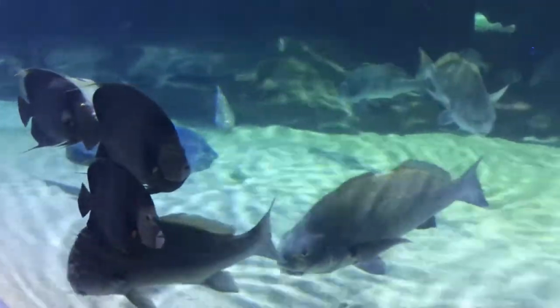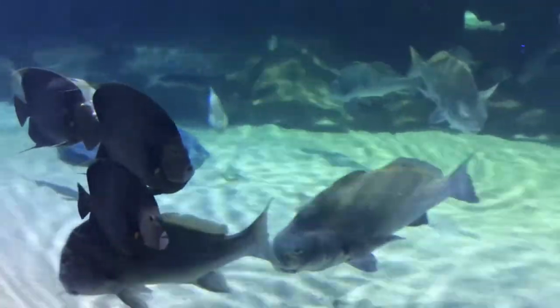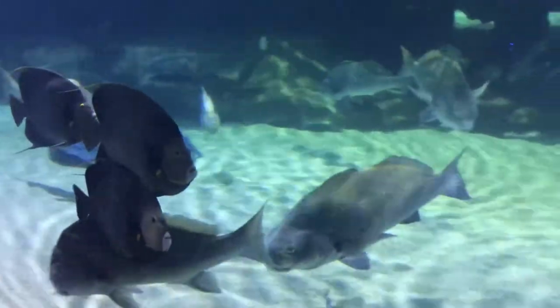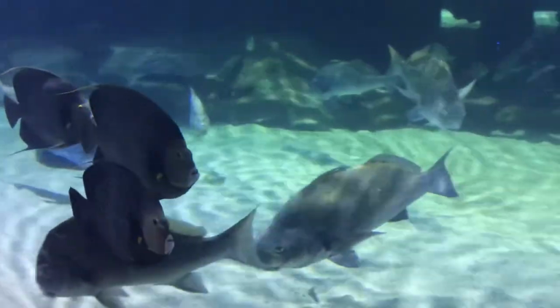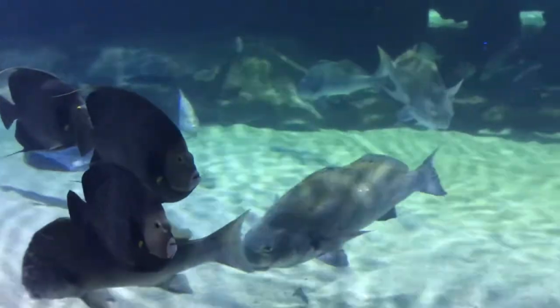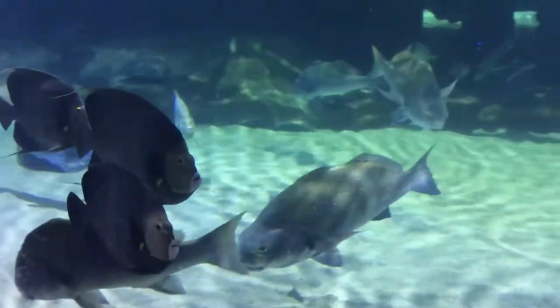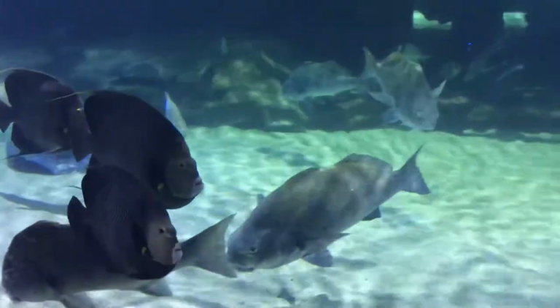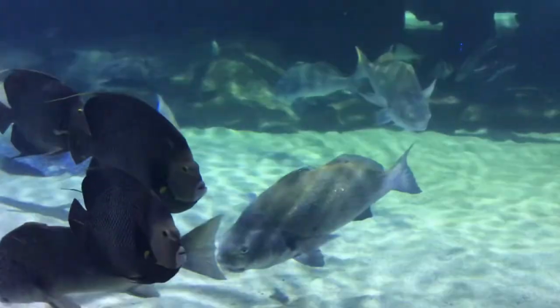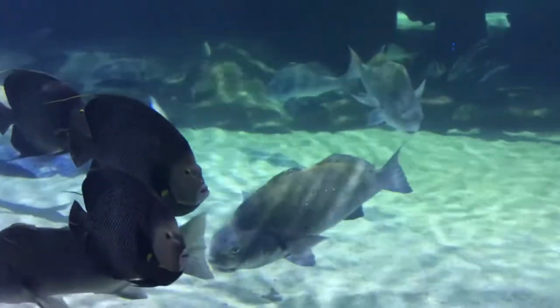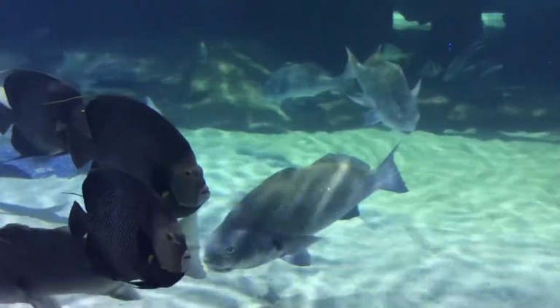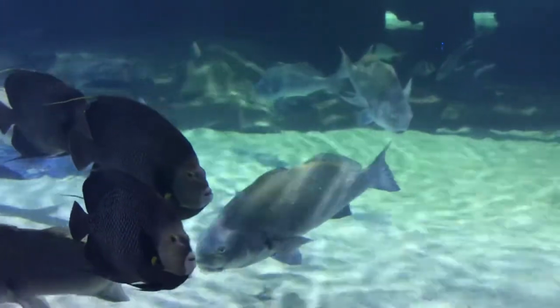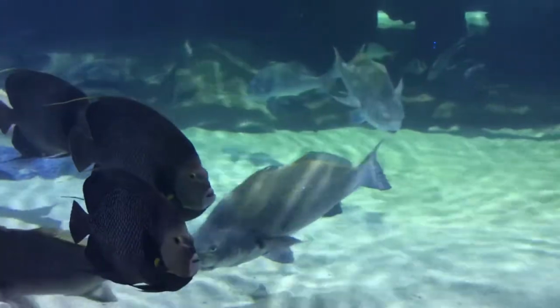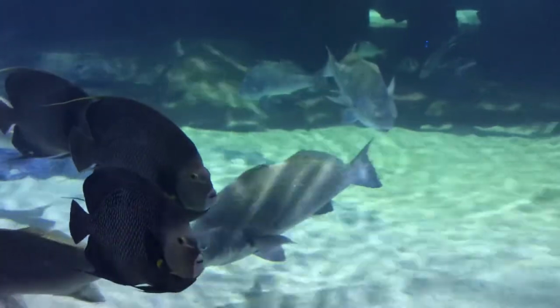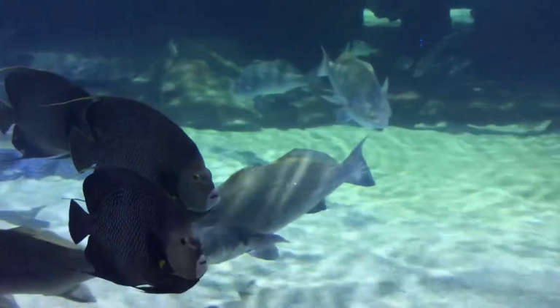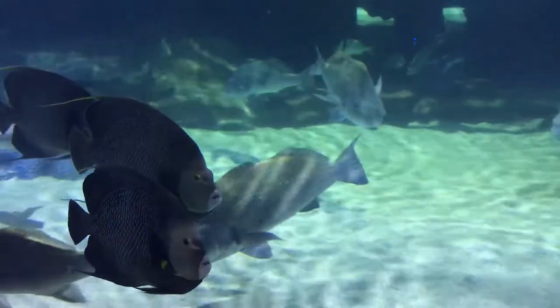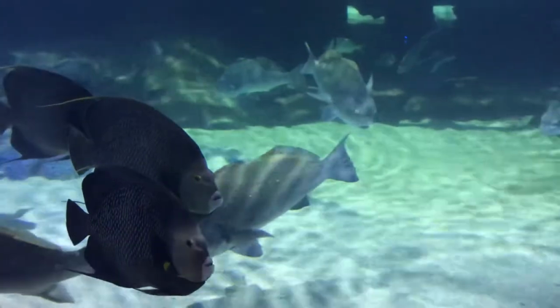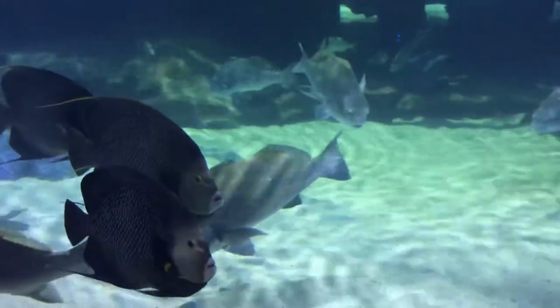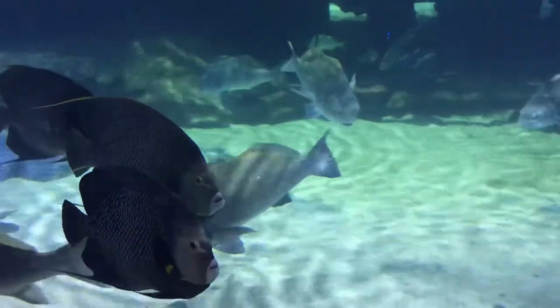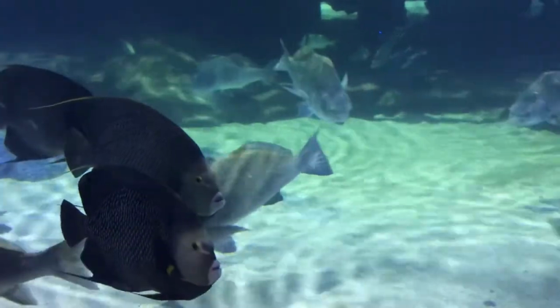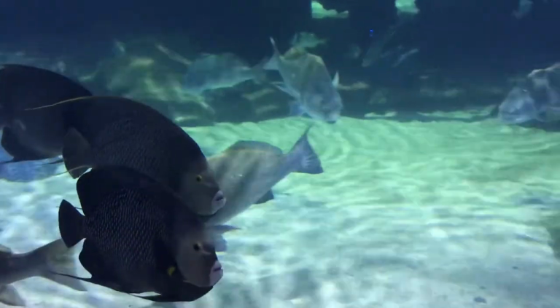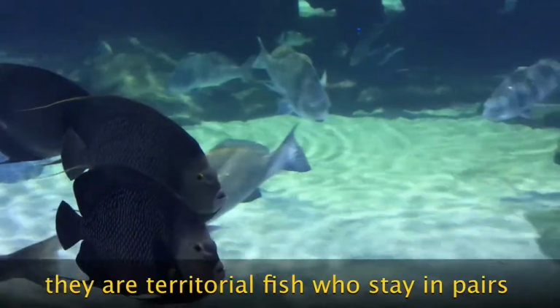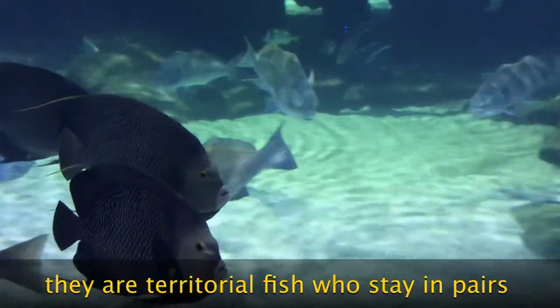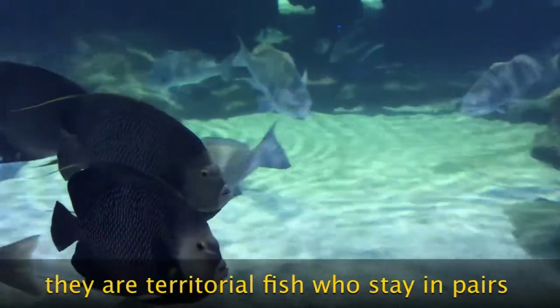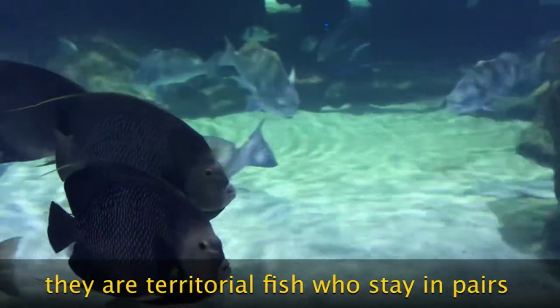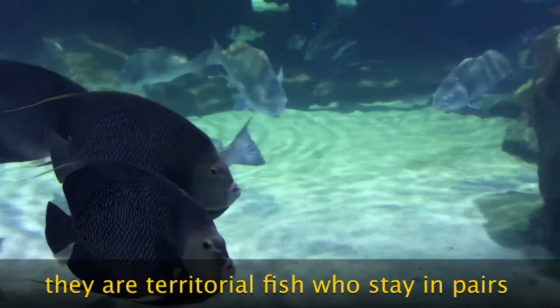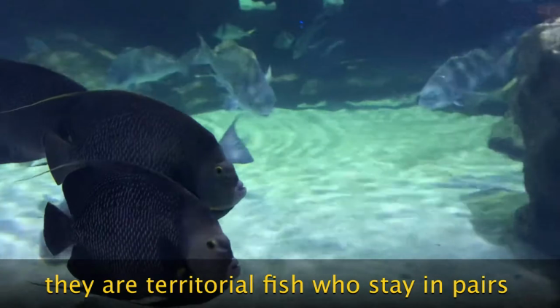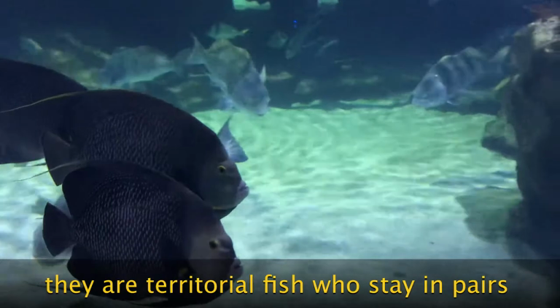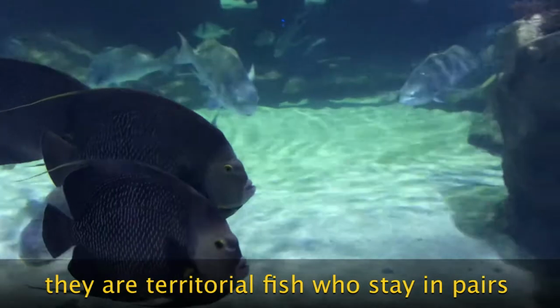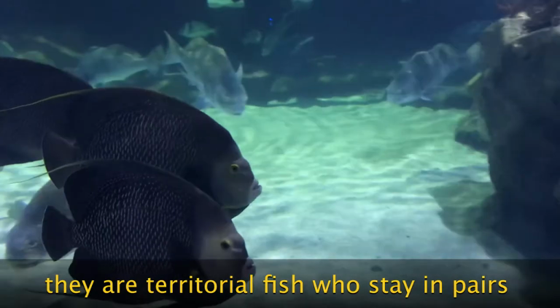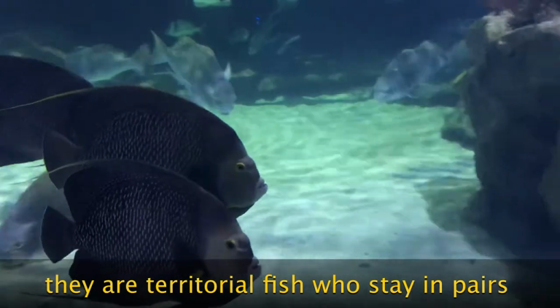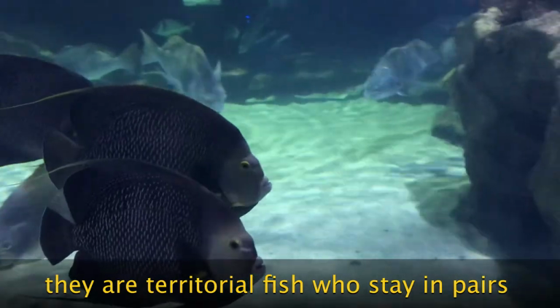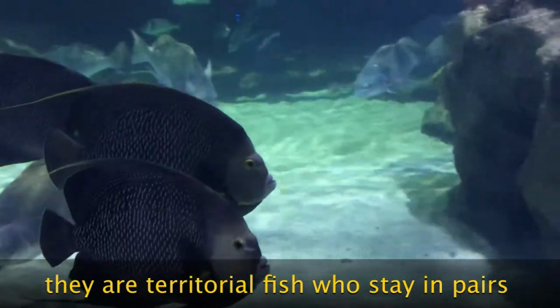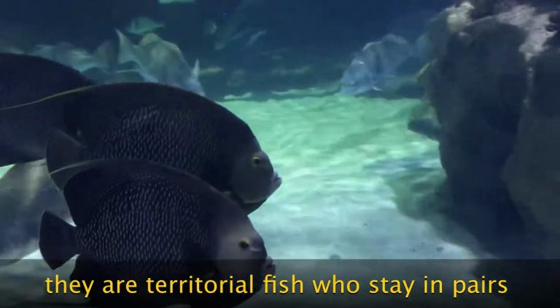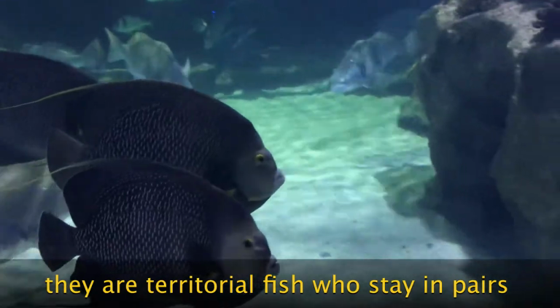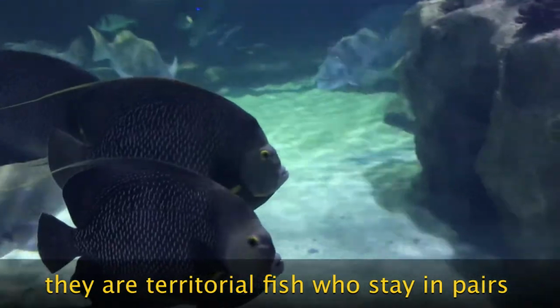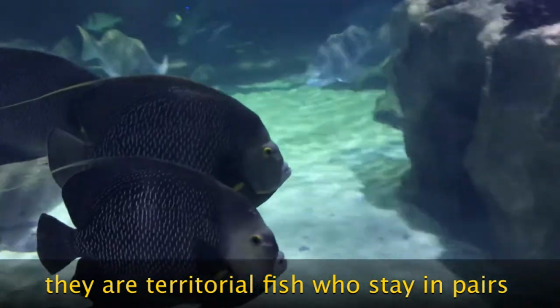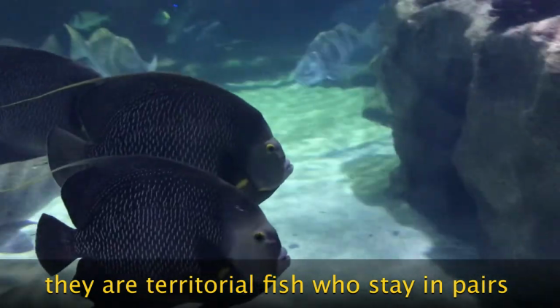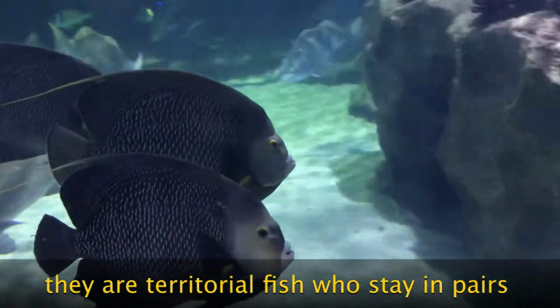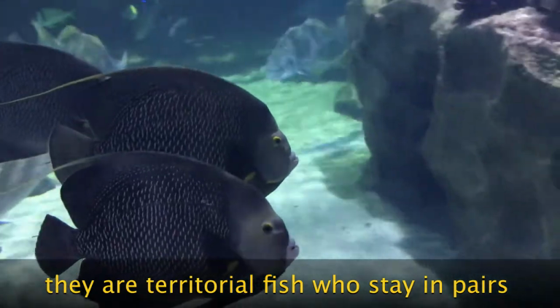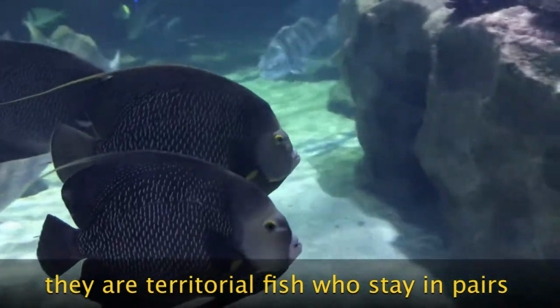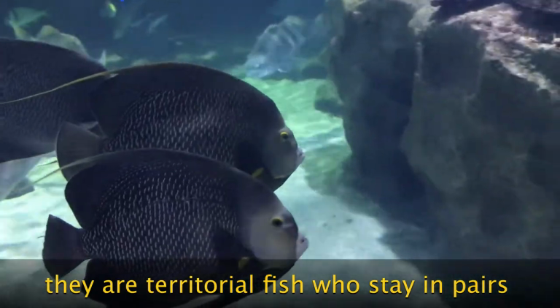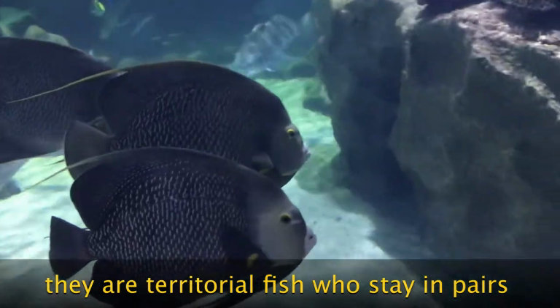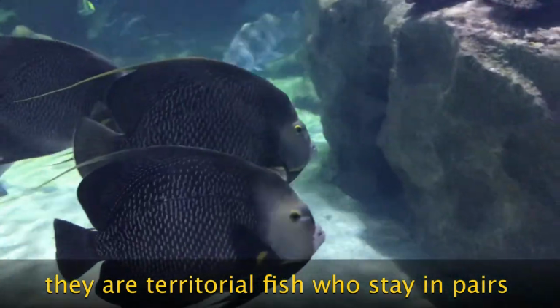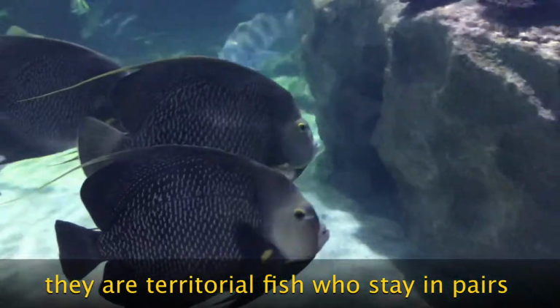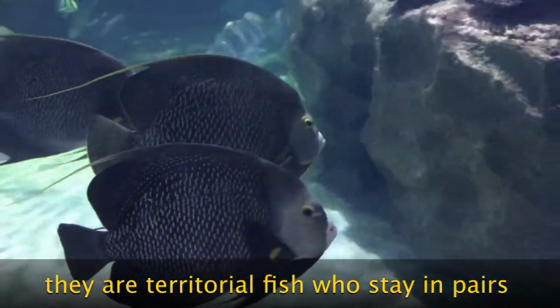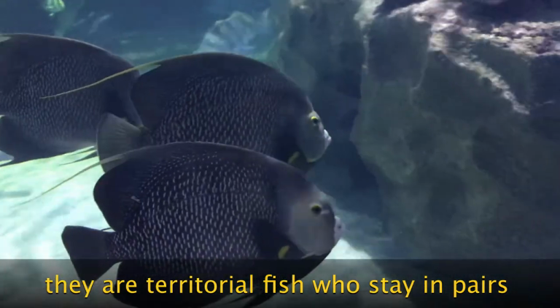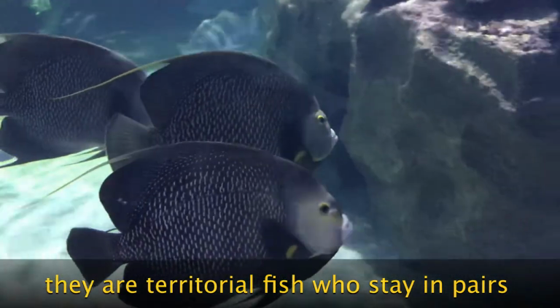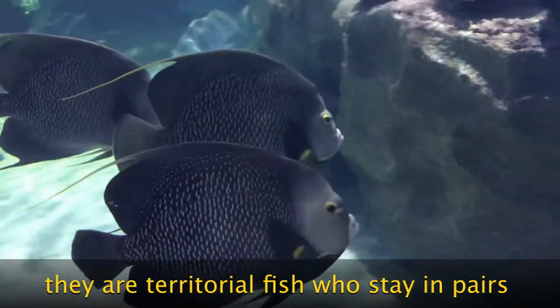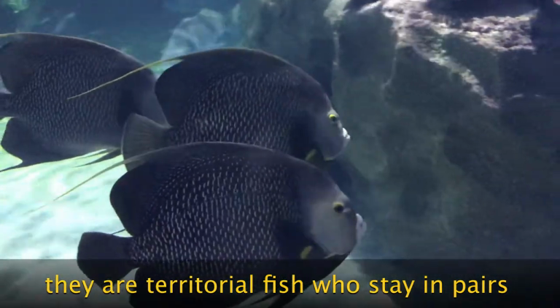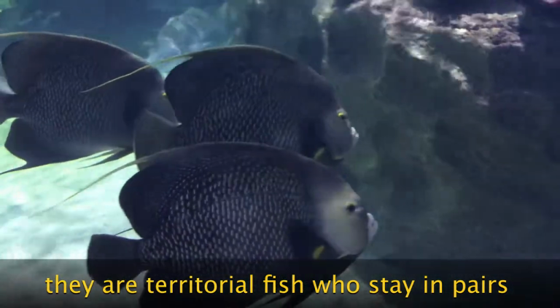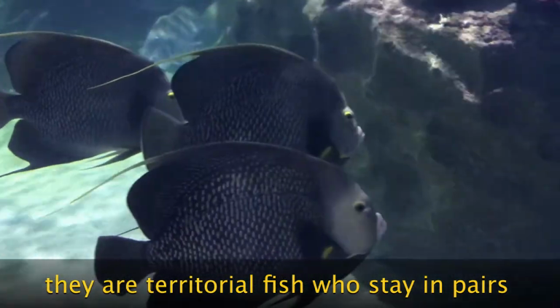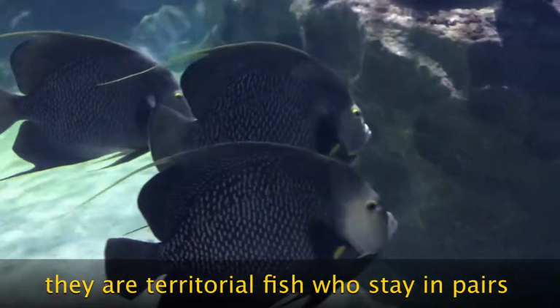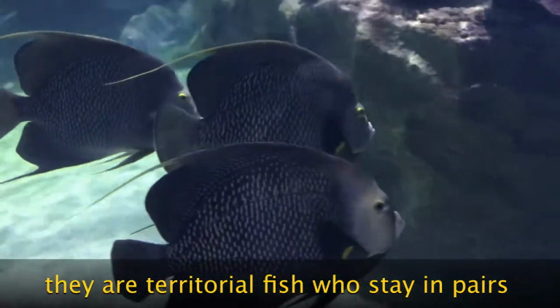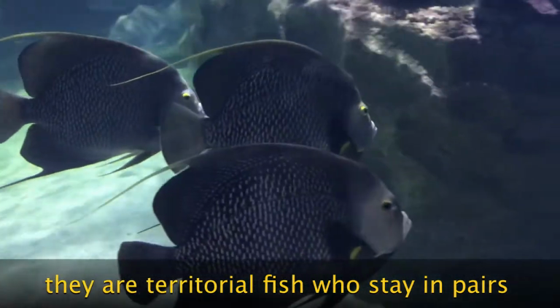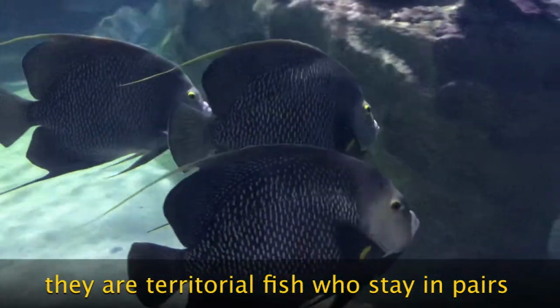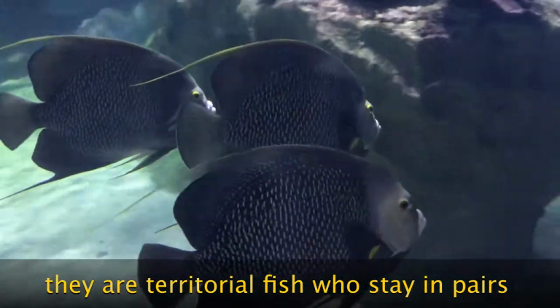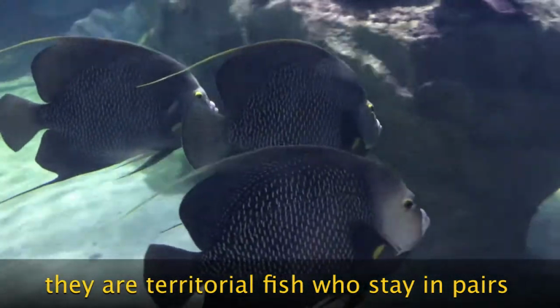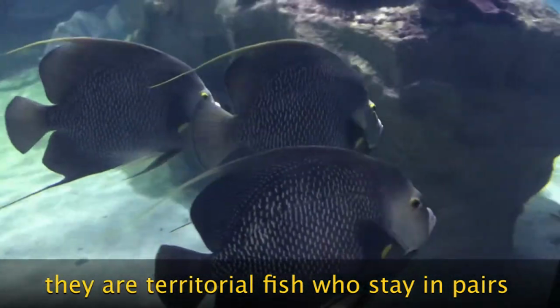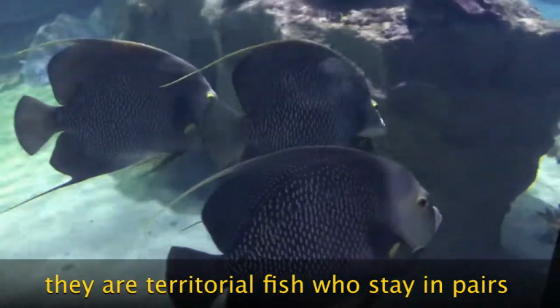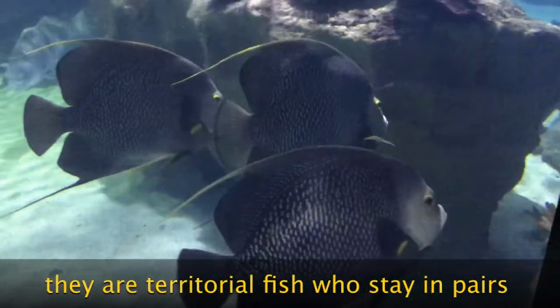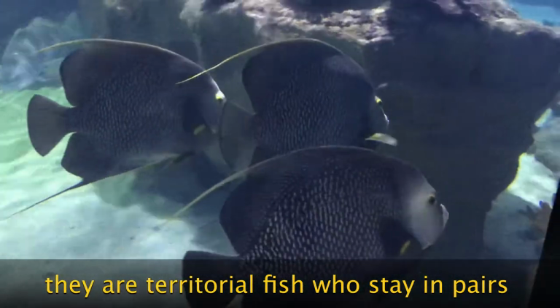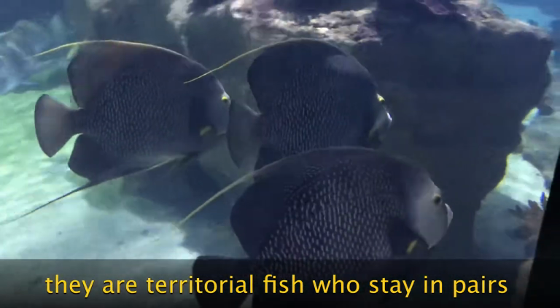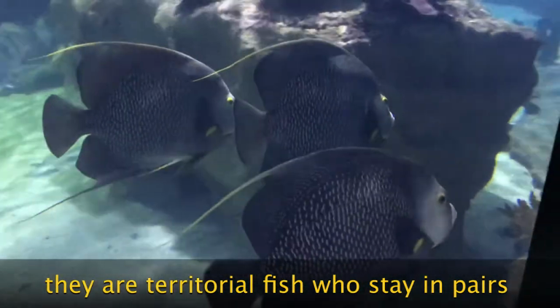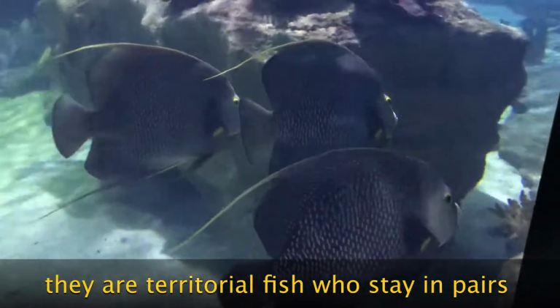French angelfish typically travel in pairs, whether they're foraging for food, mating, or defending their territory from other fish.